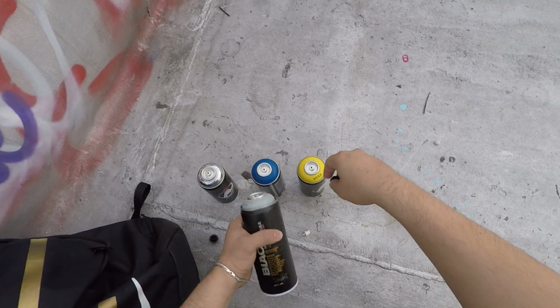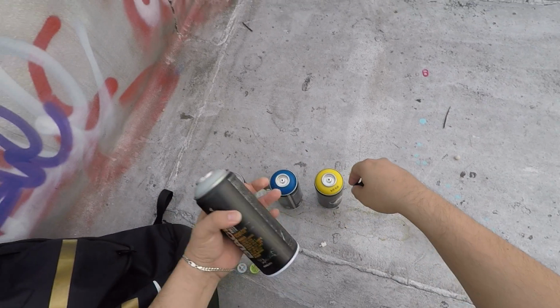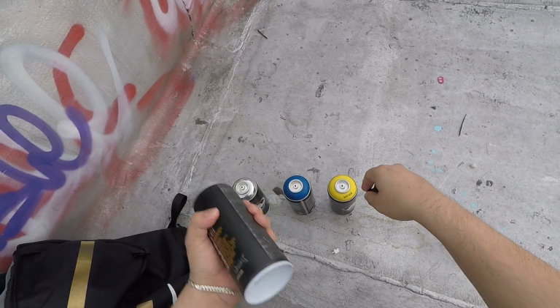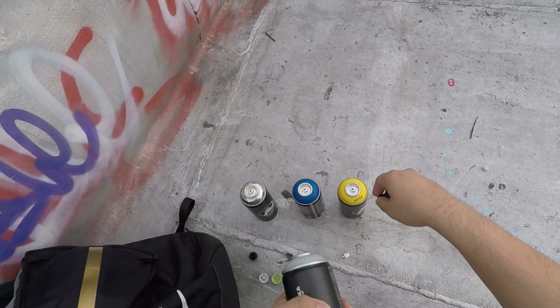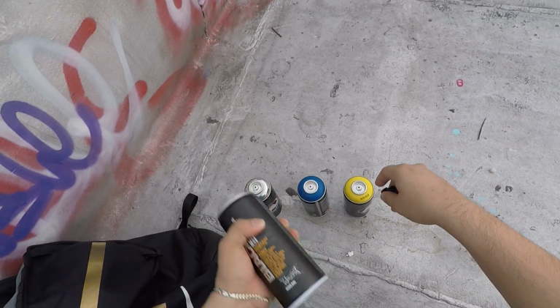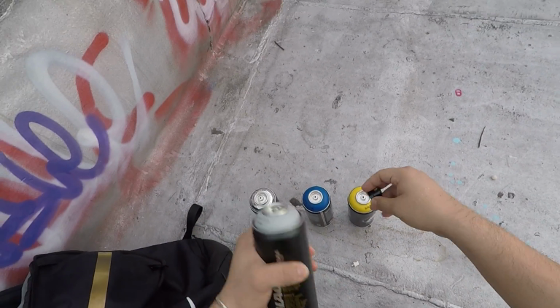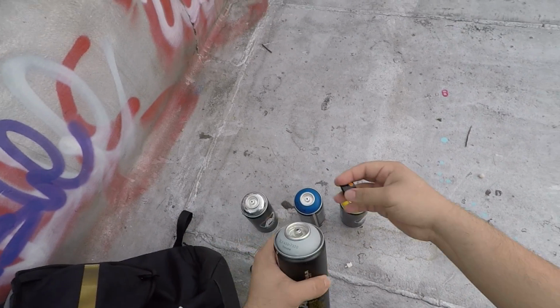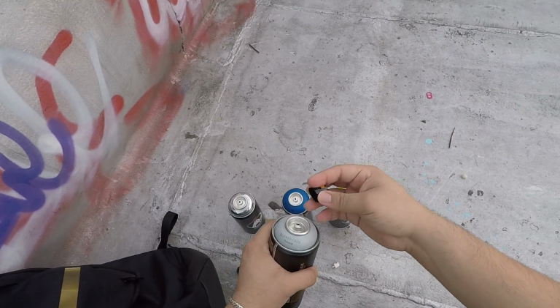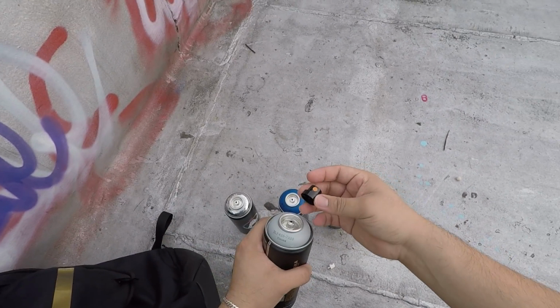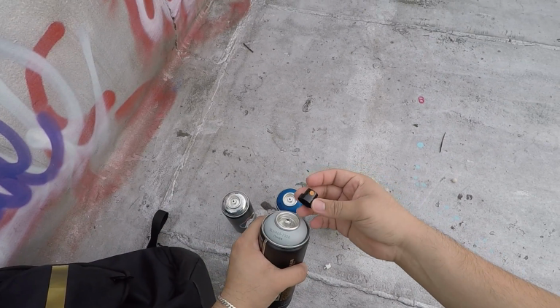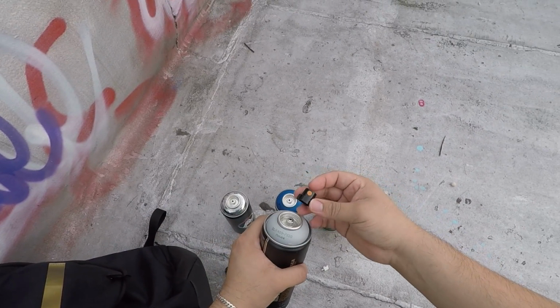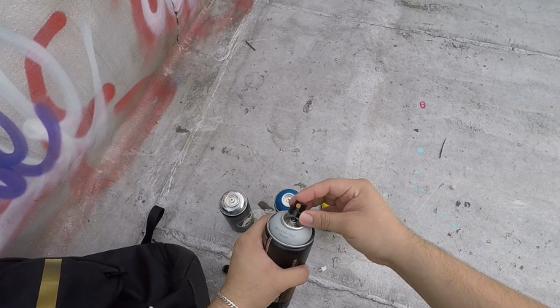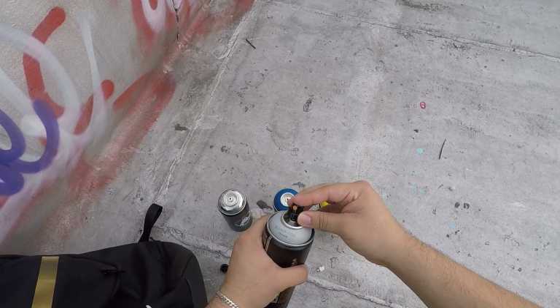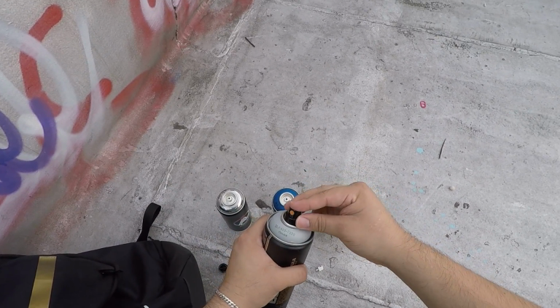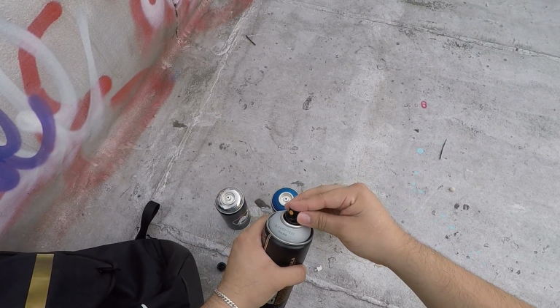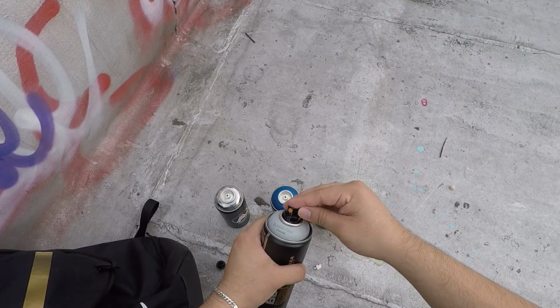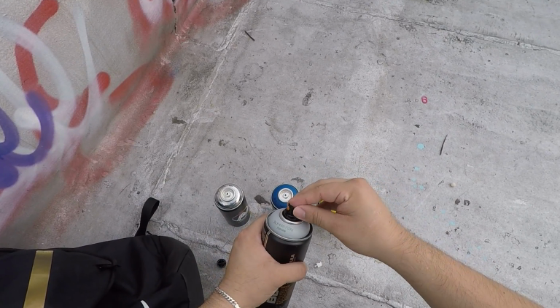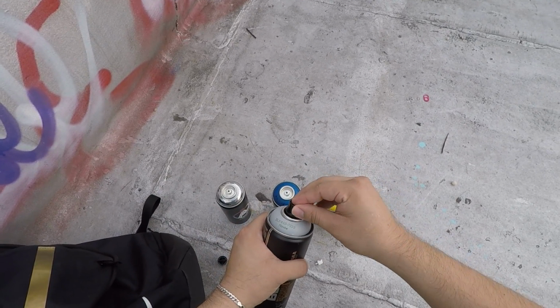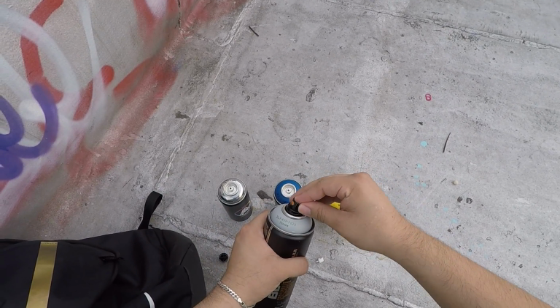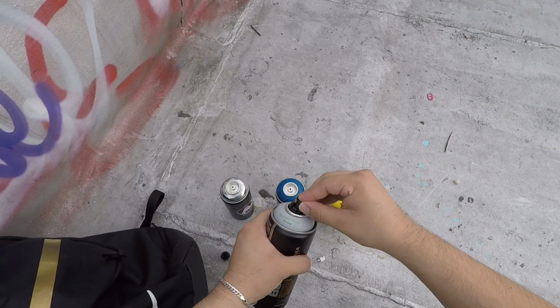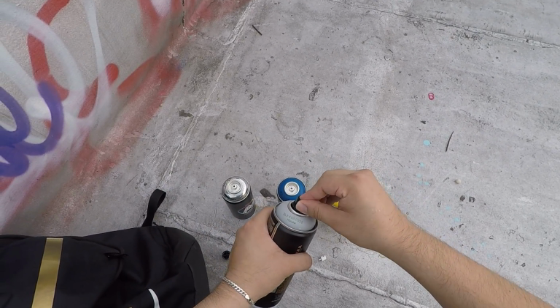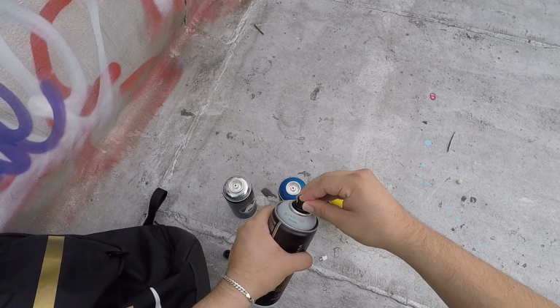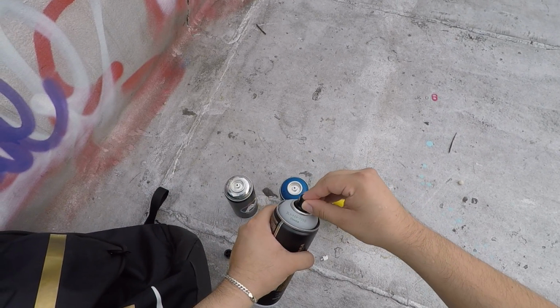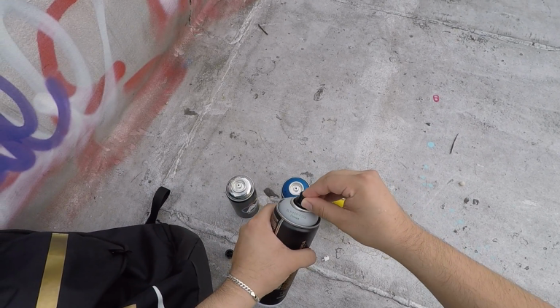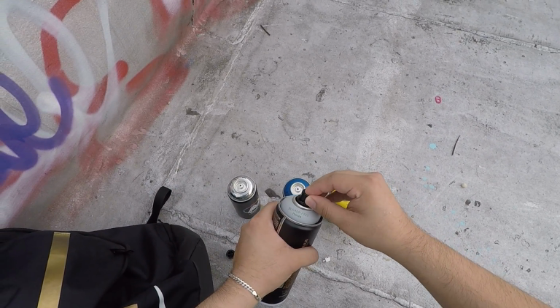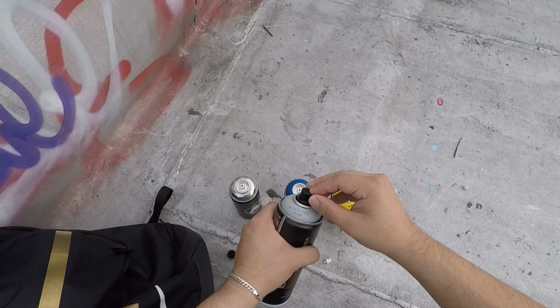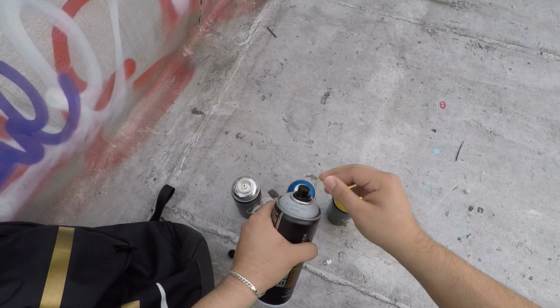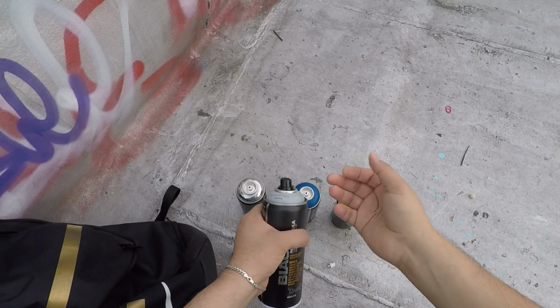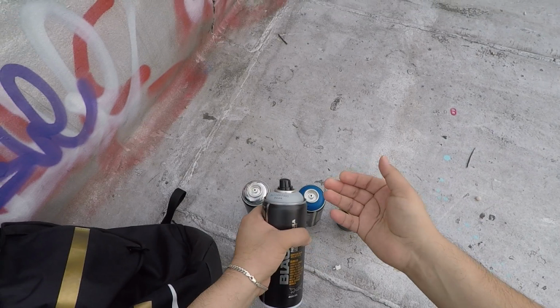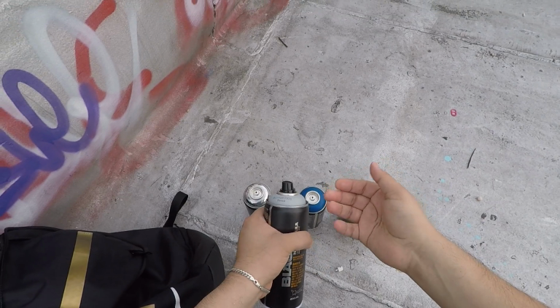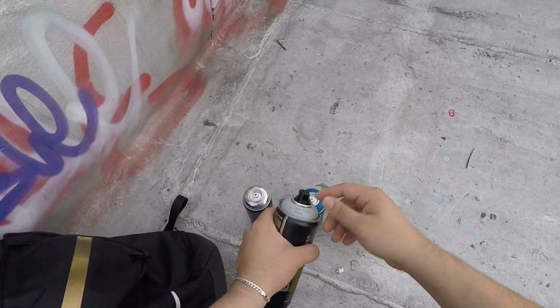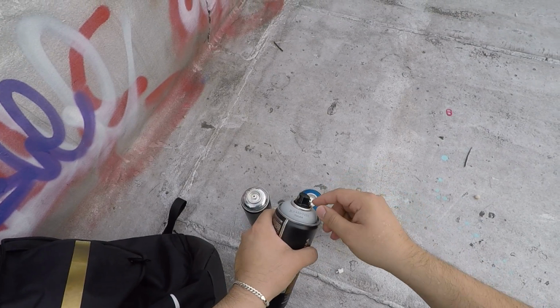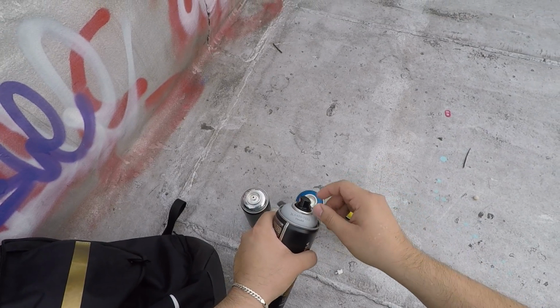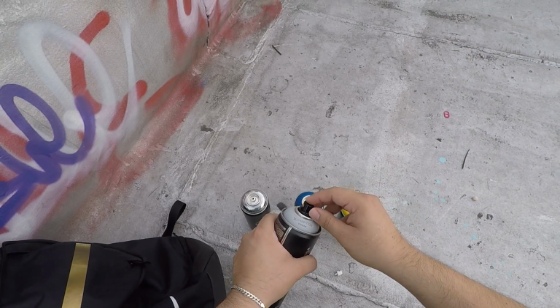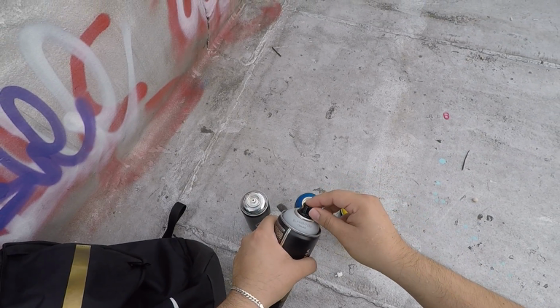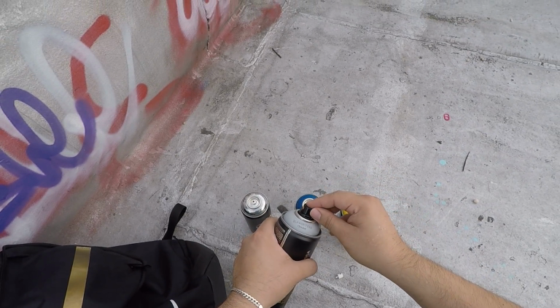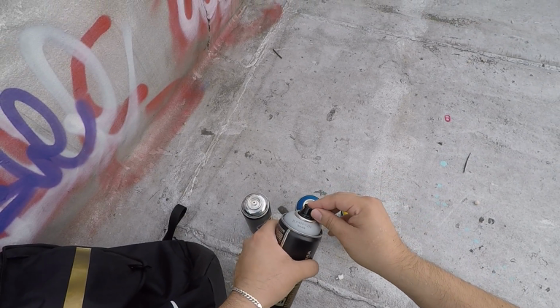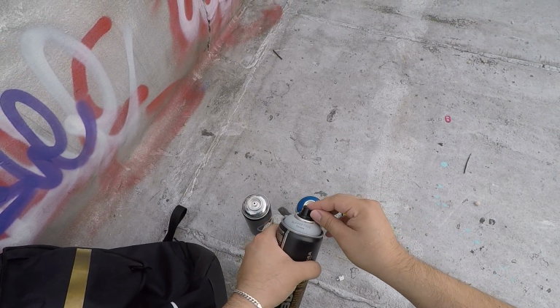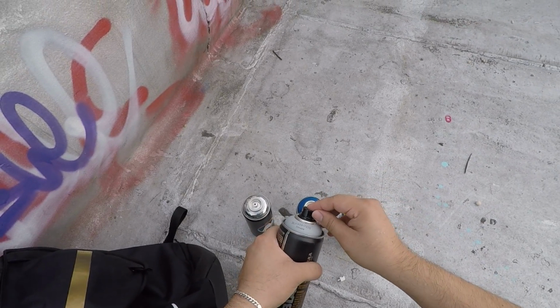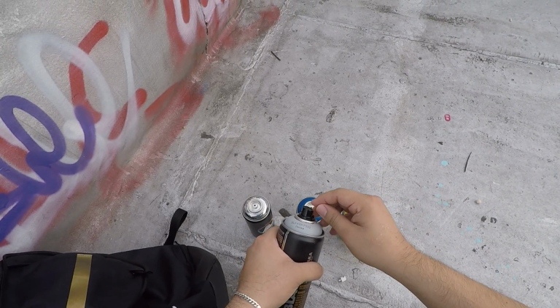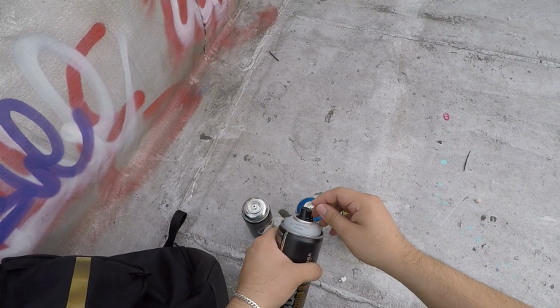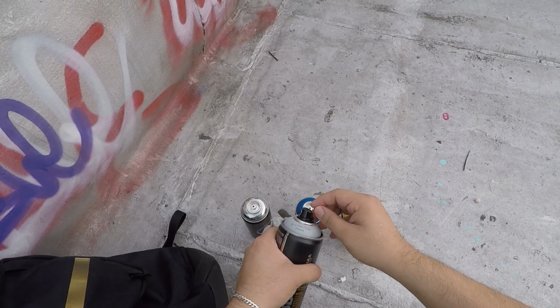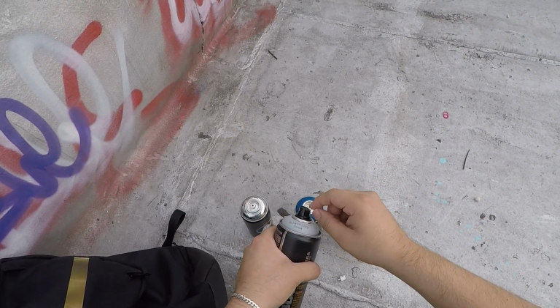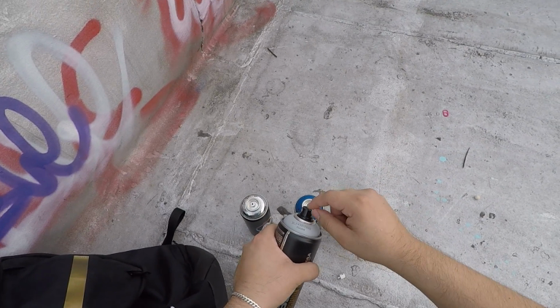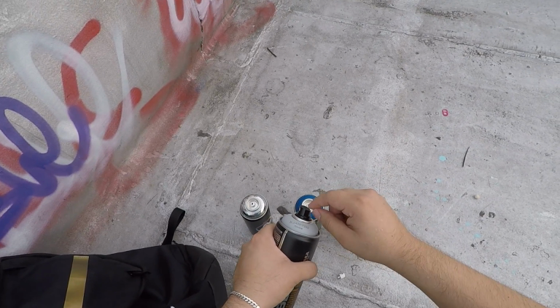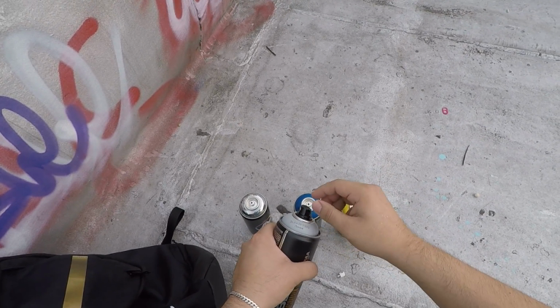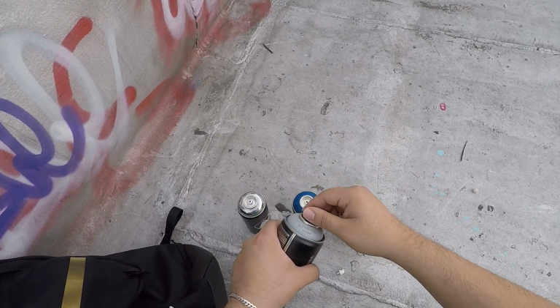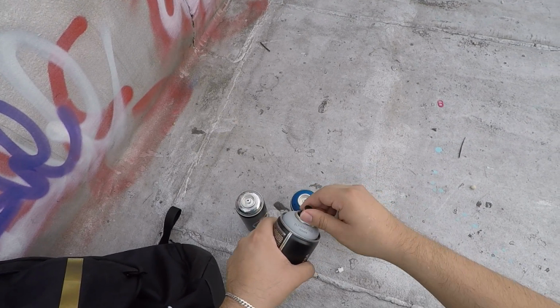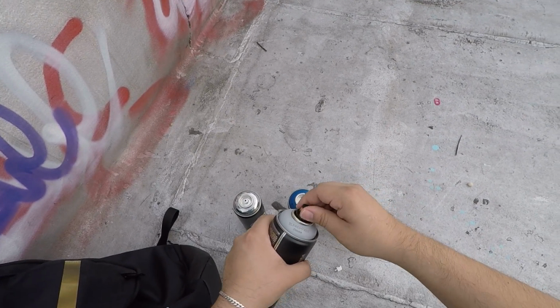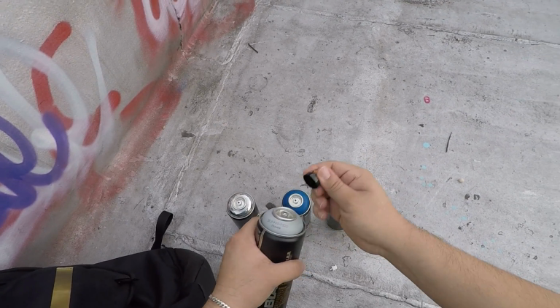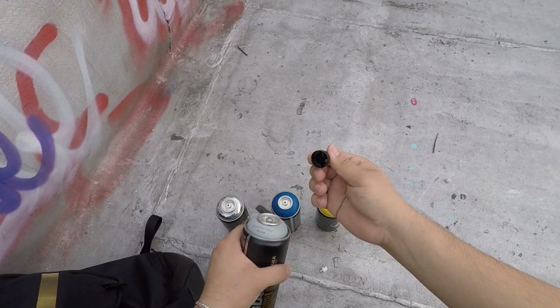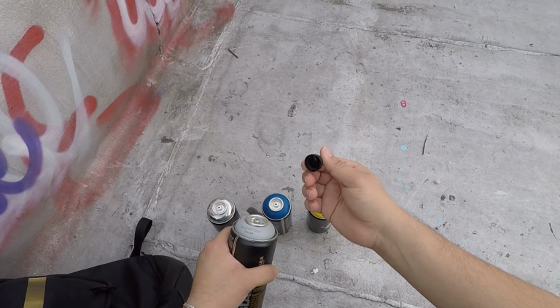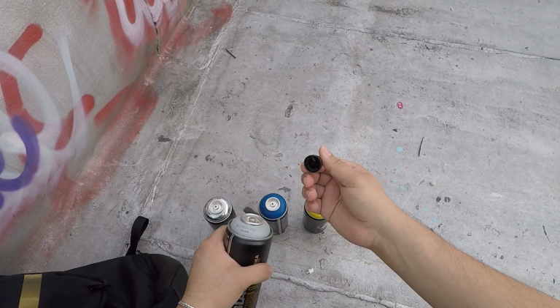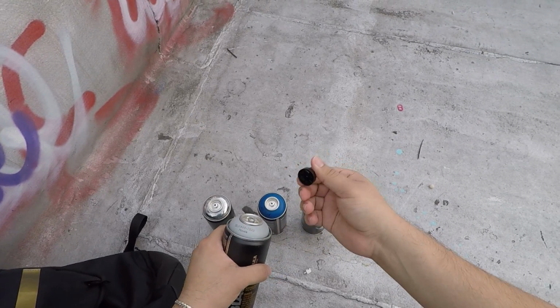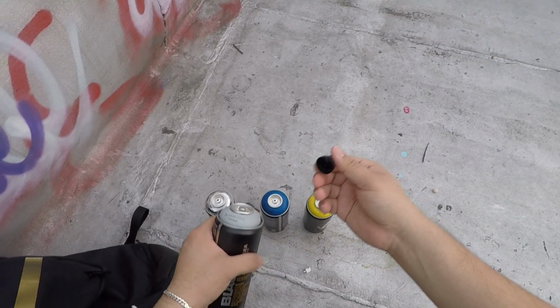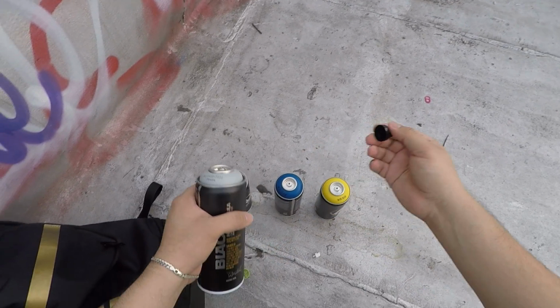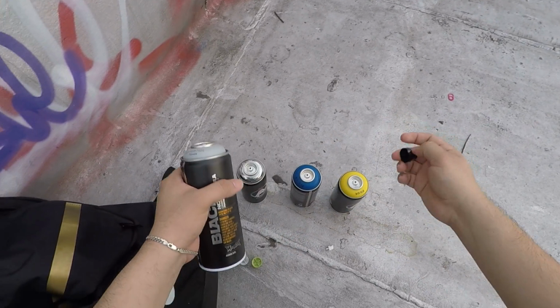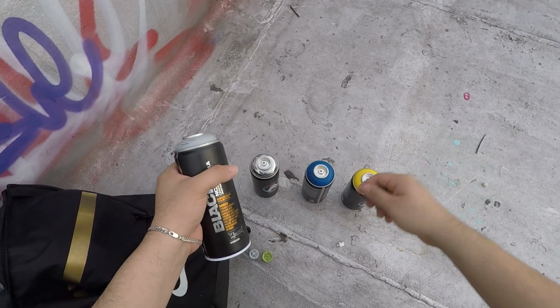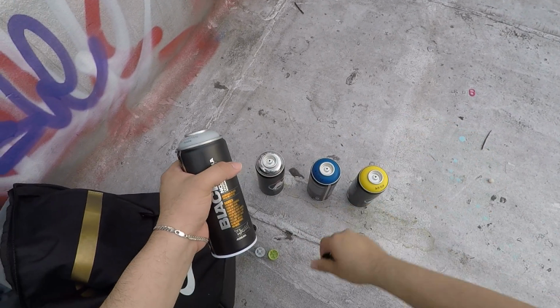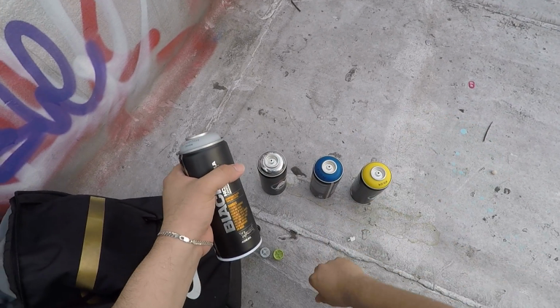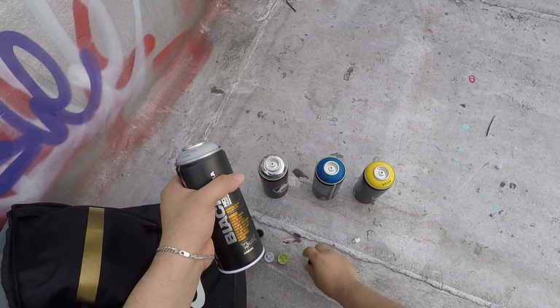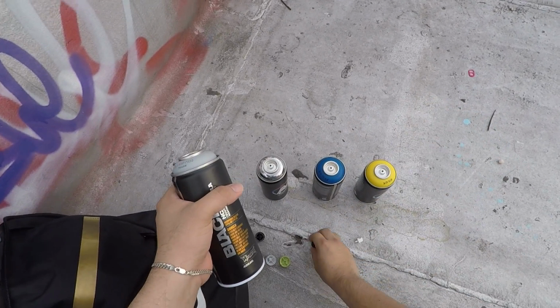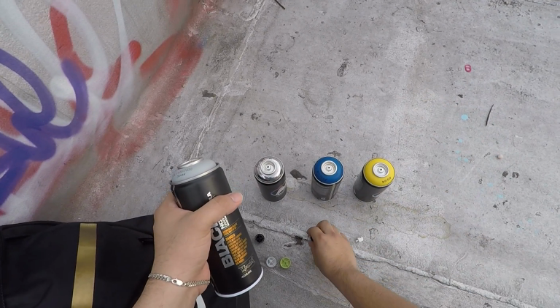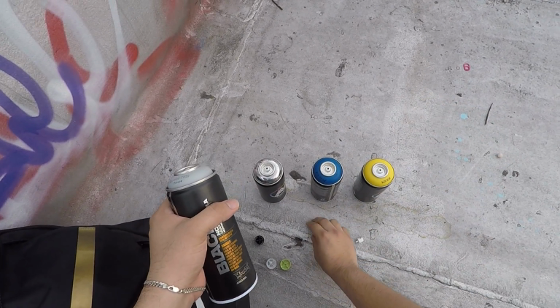And with the Montana Black, of course, same thing — just kind of twist it on. It's already on, a little crooked, but you twist it on into place eventually.